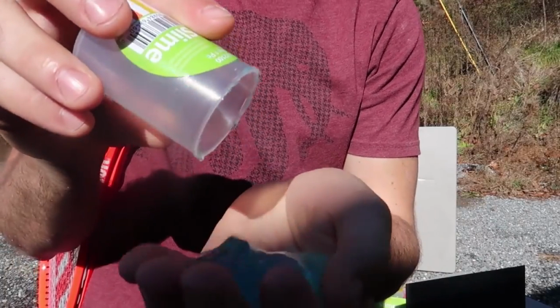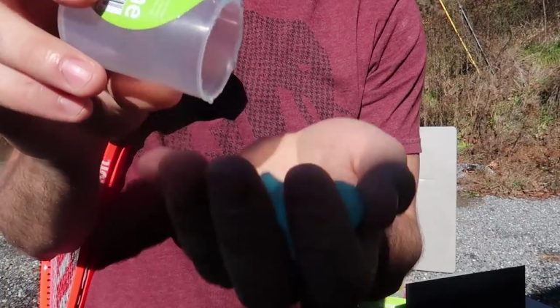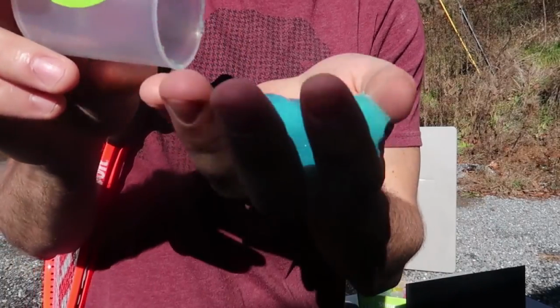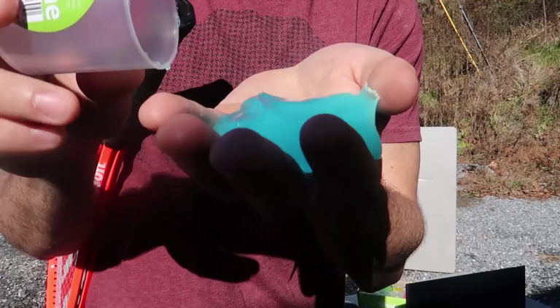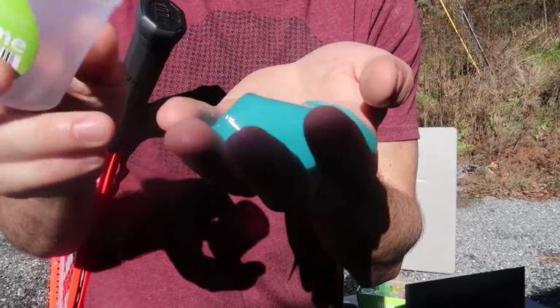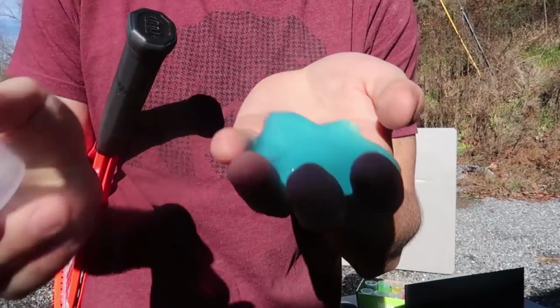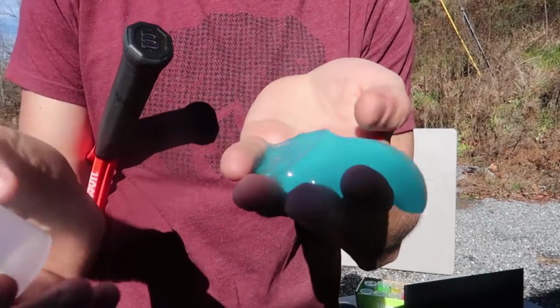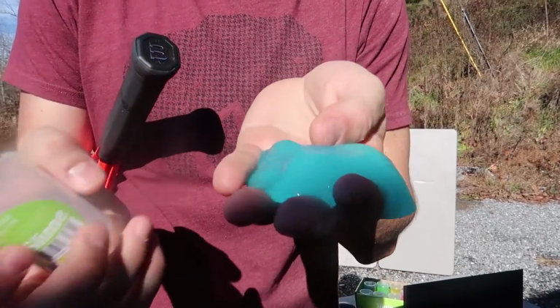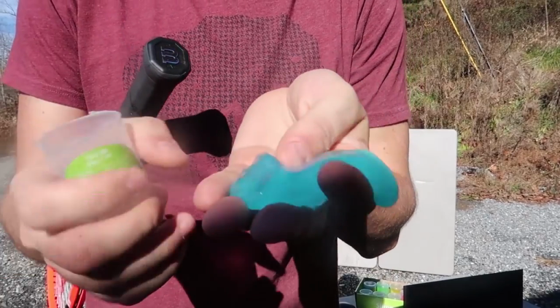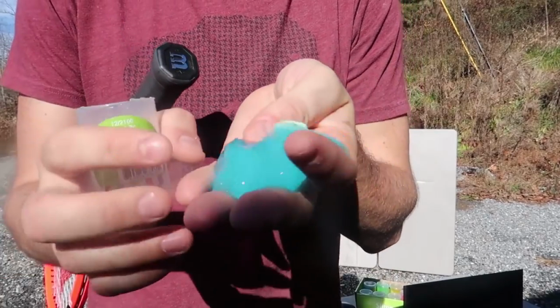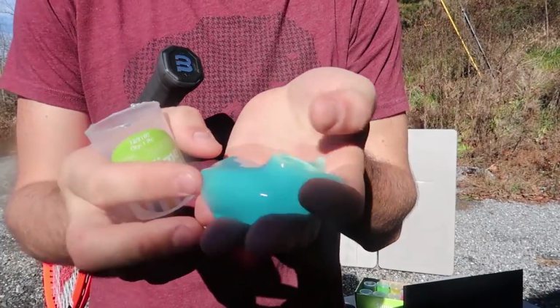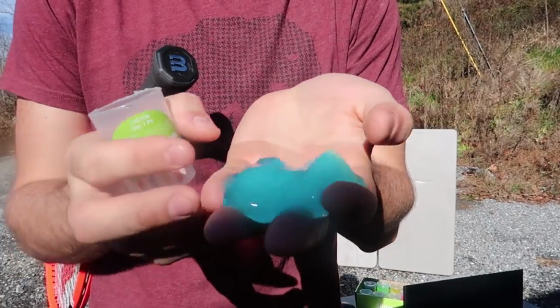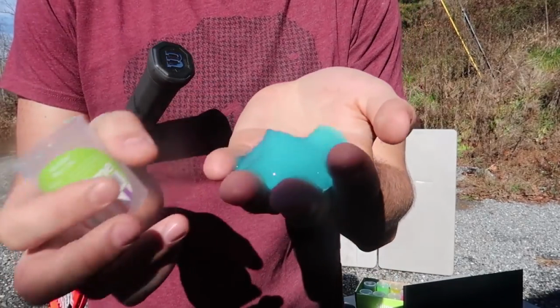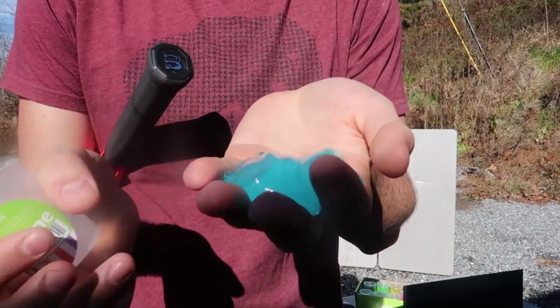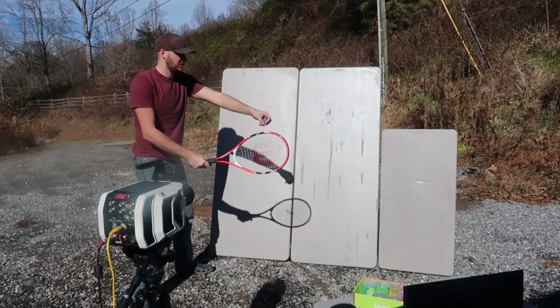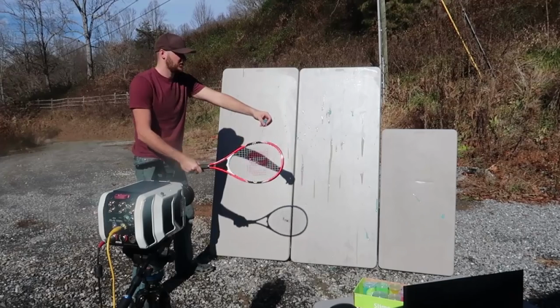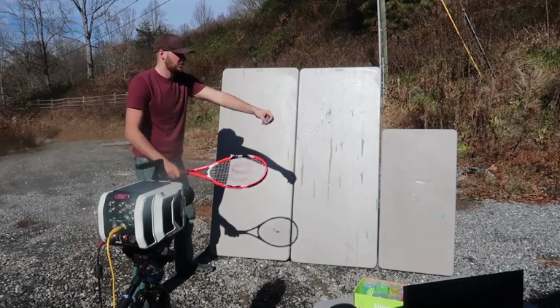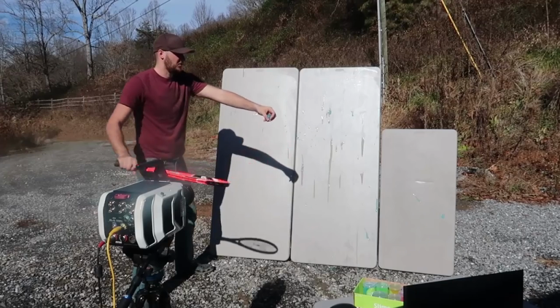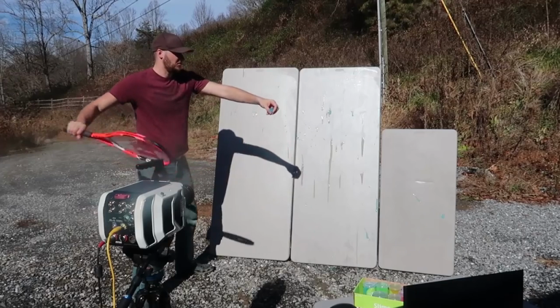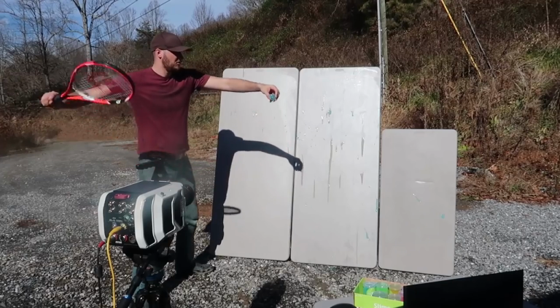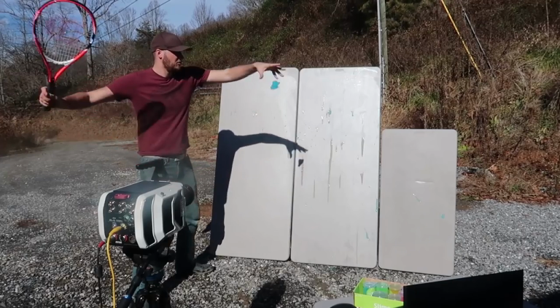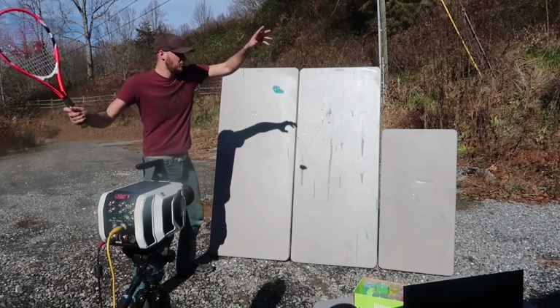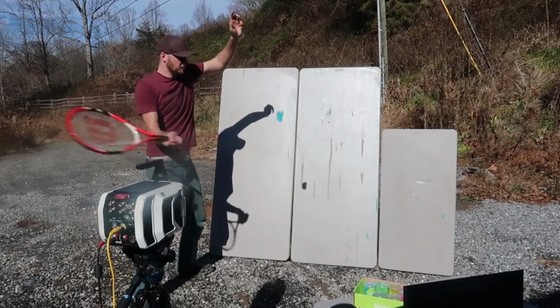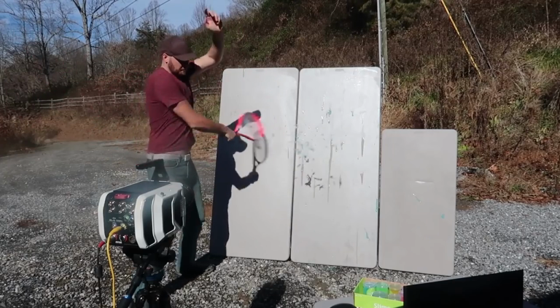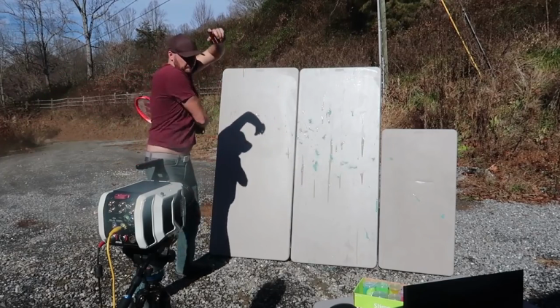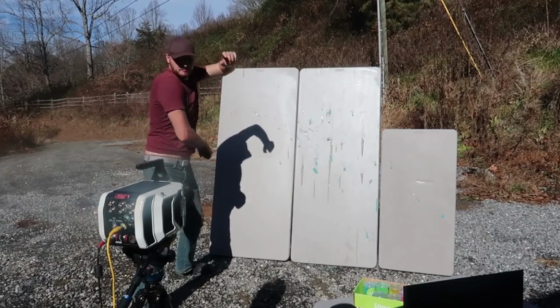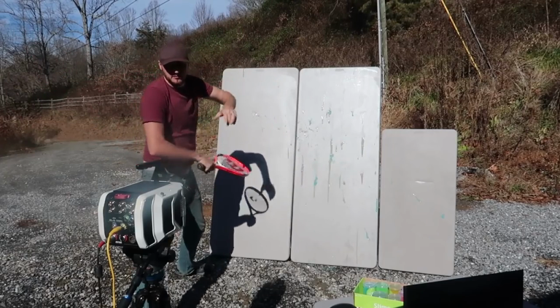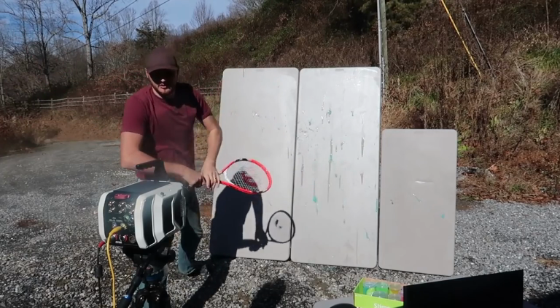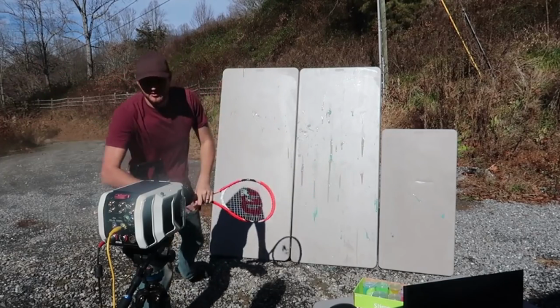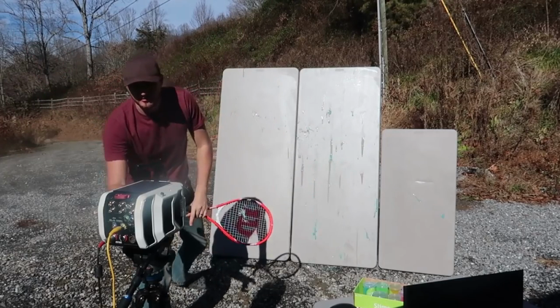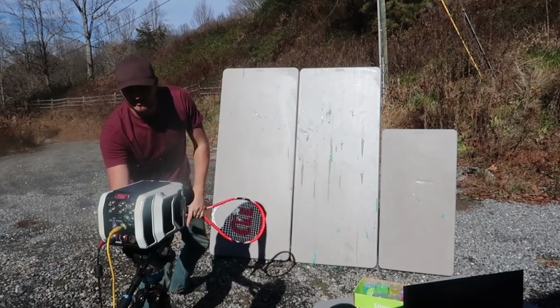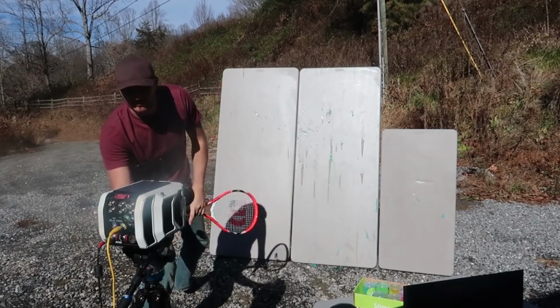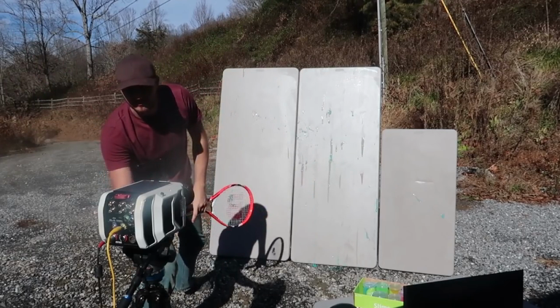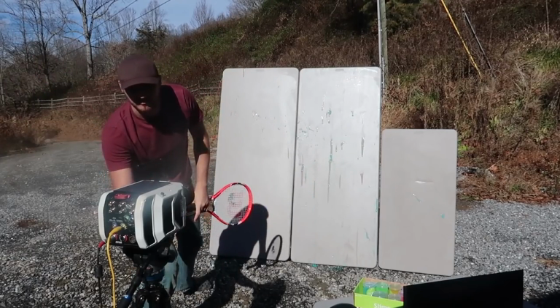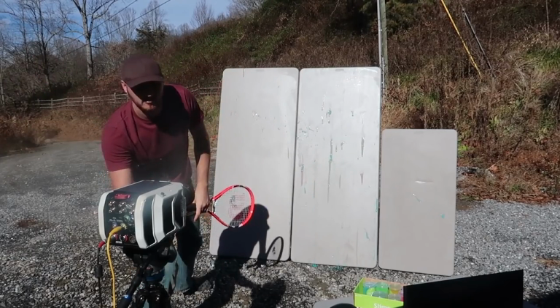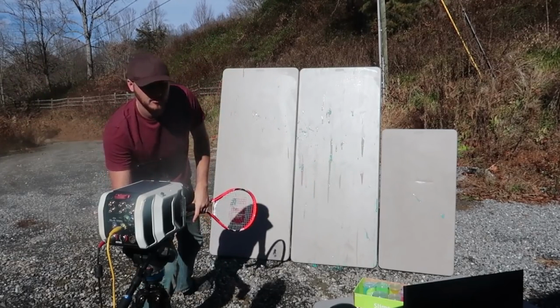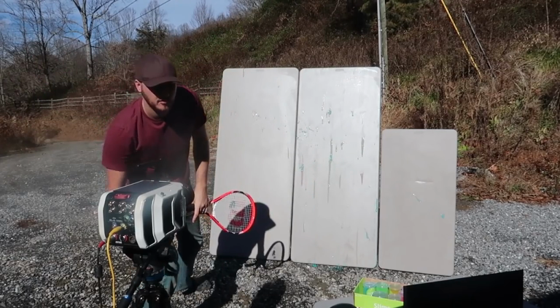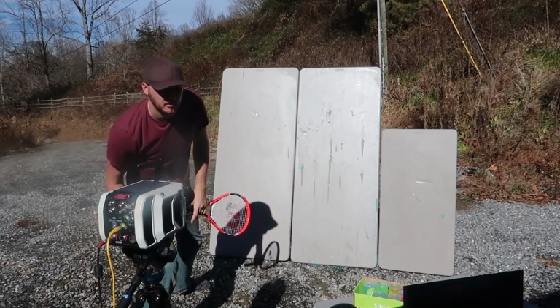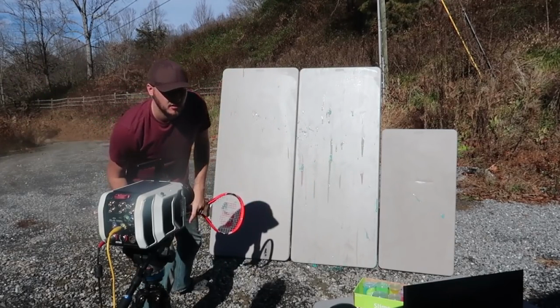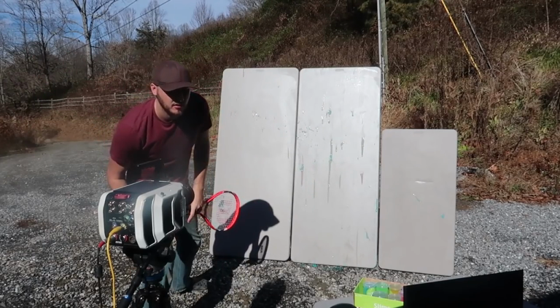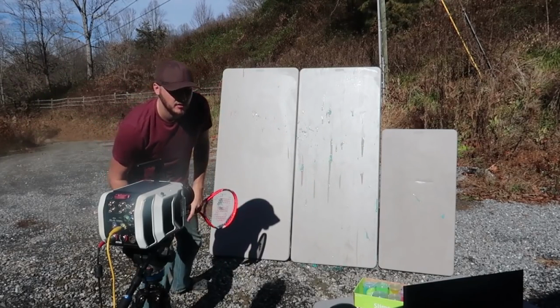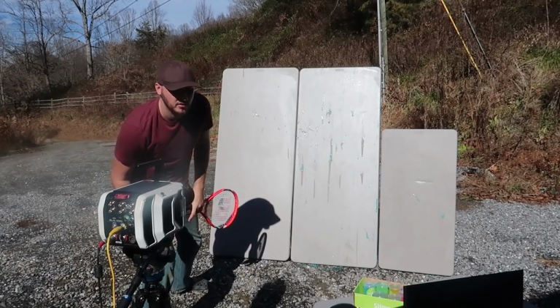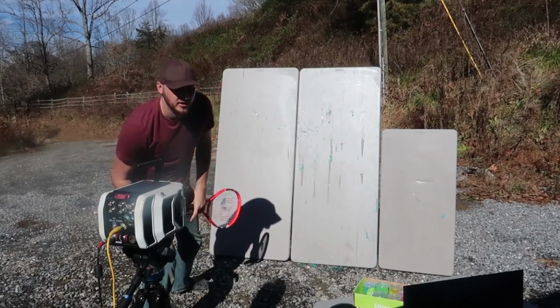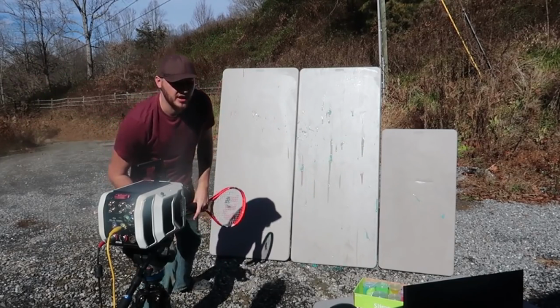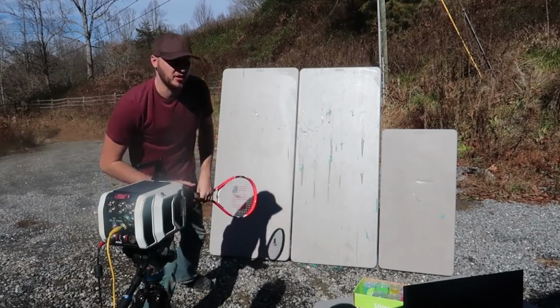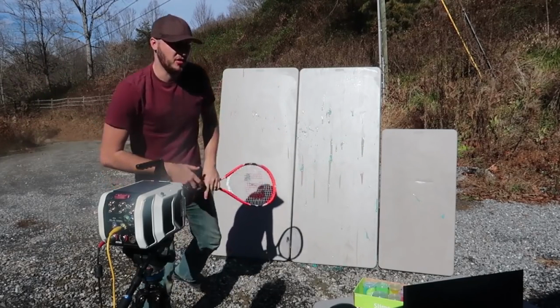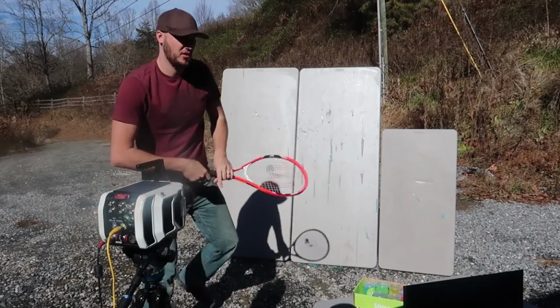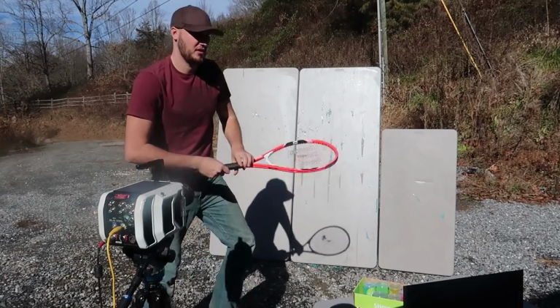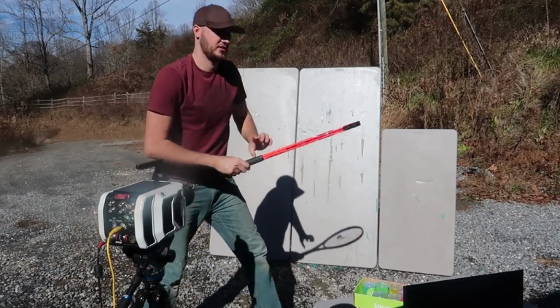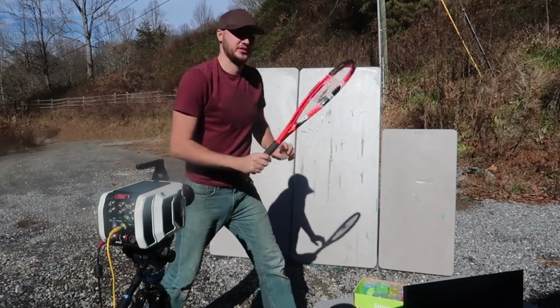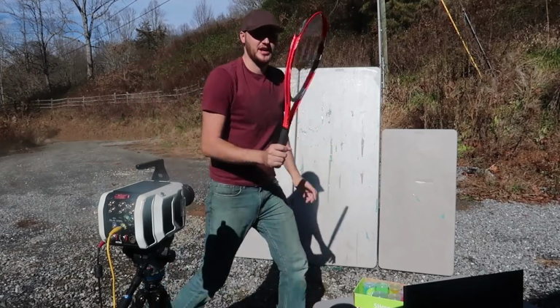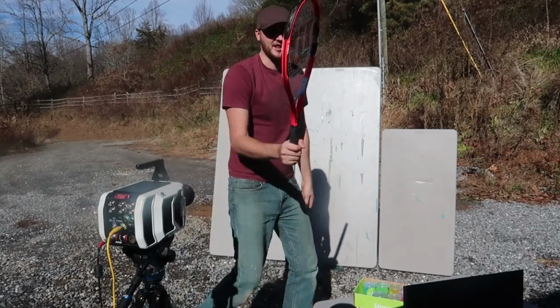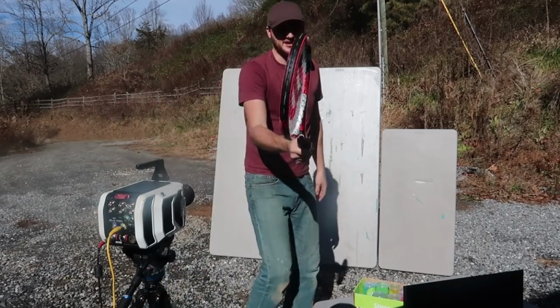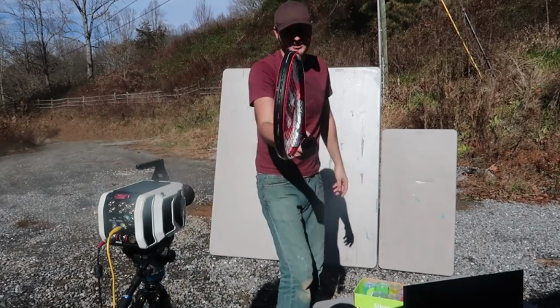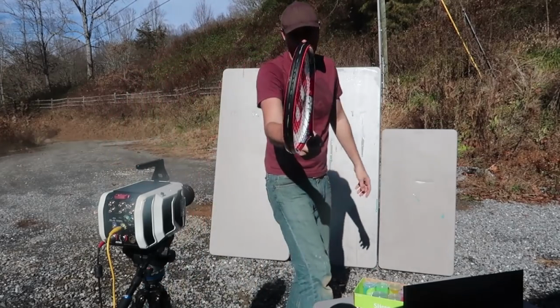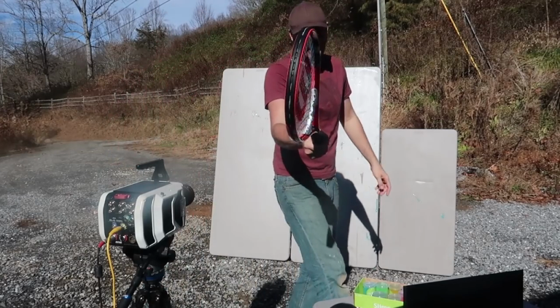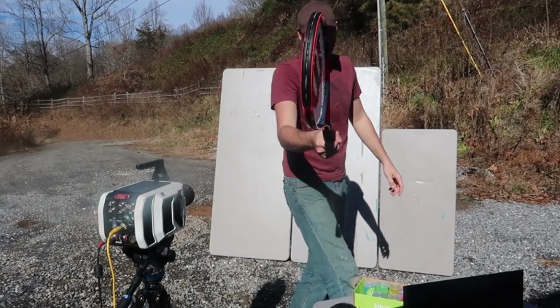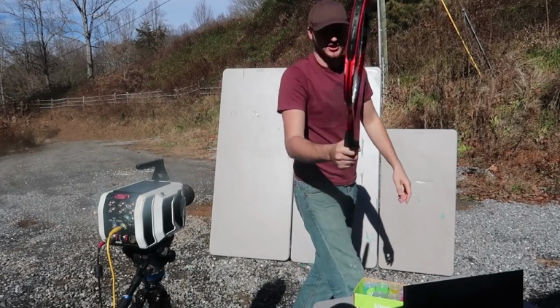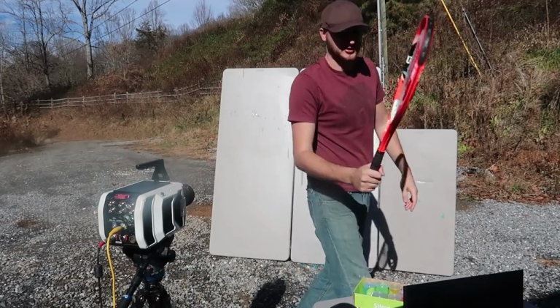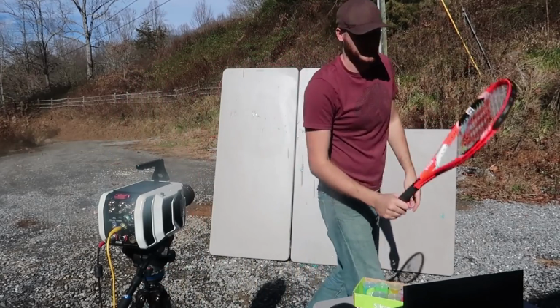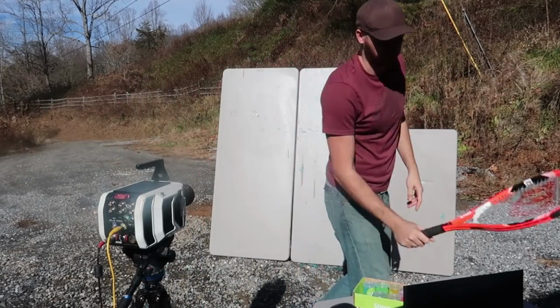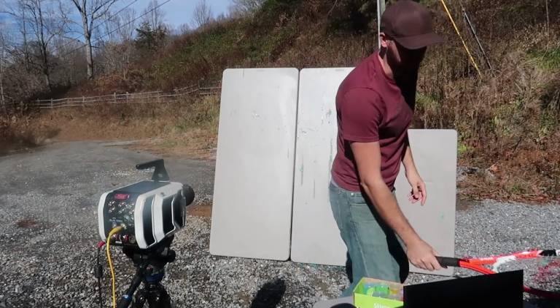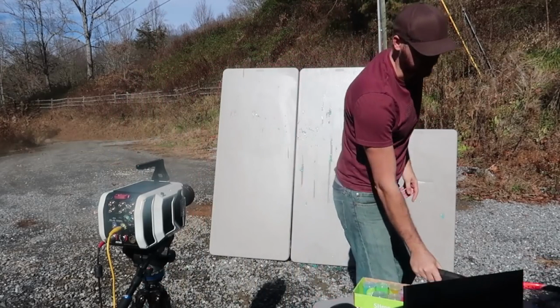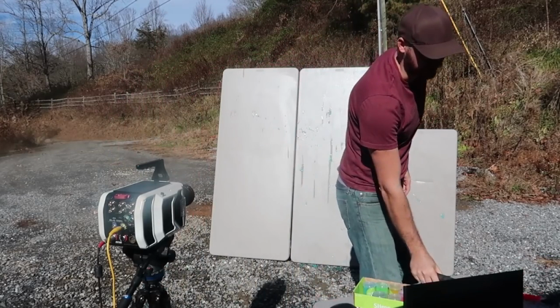This time blue slime. There you go. Now let's see that in slow motion.